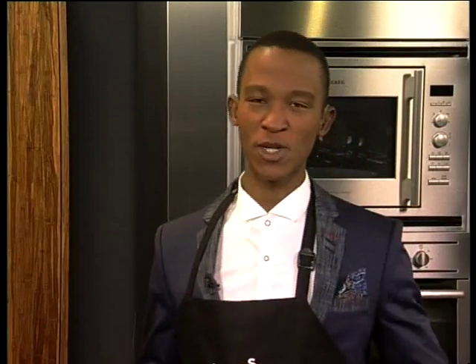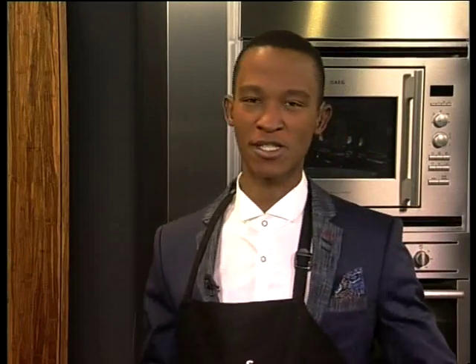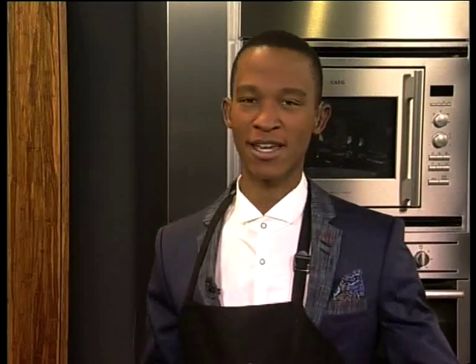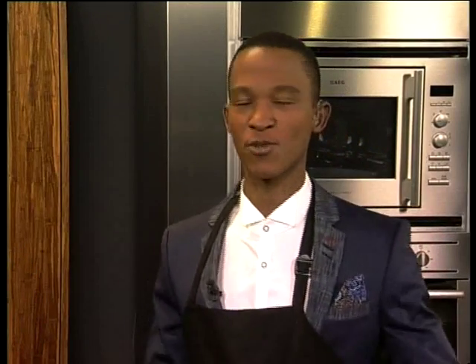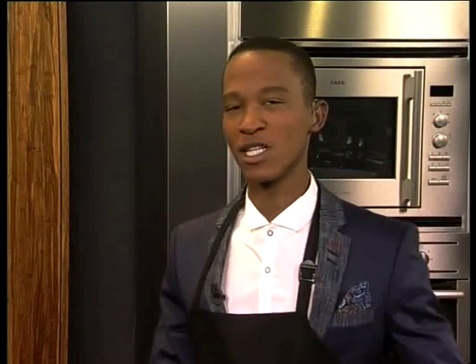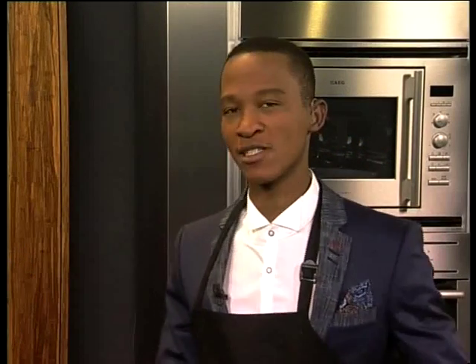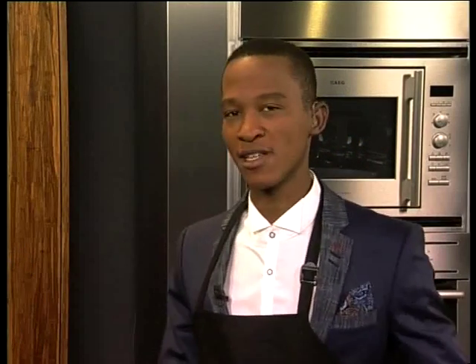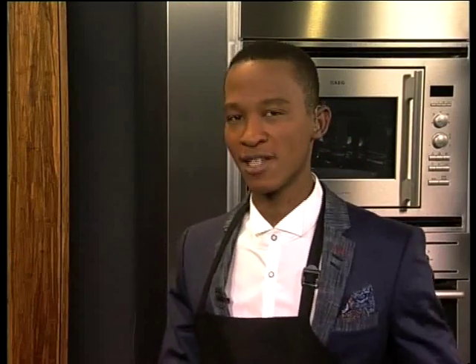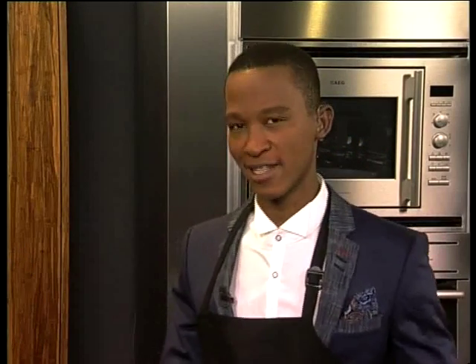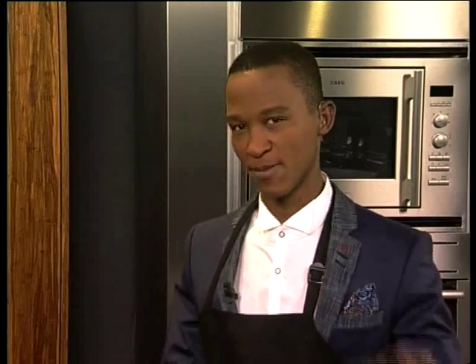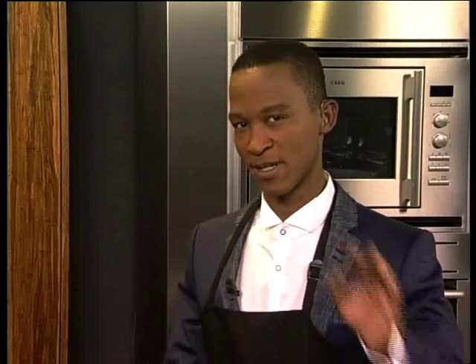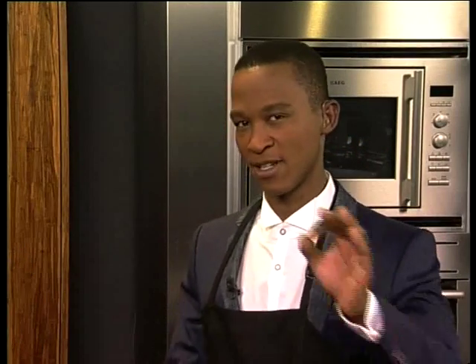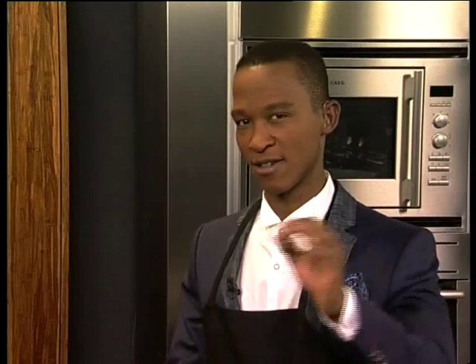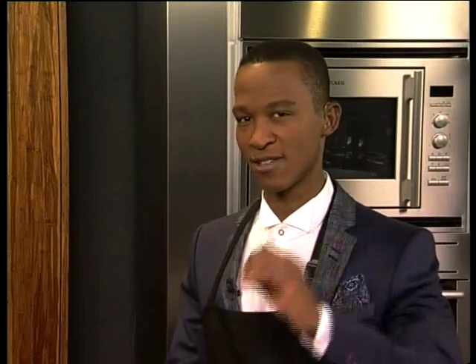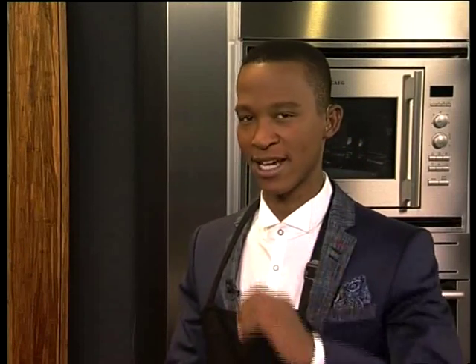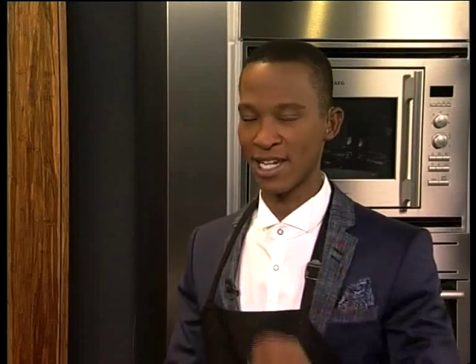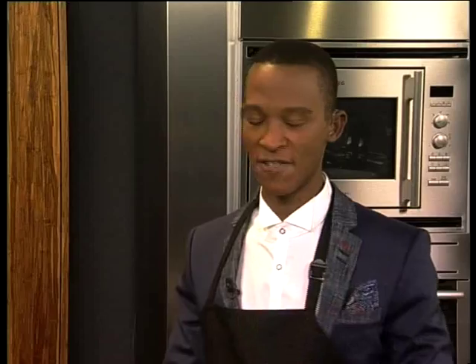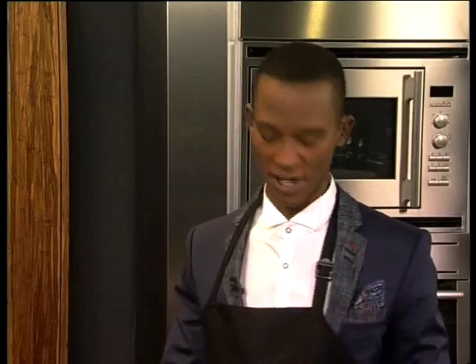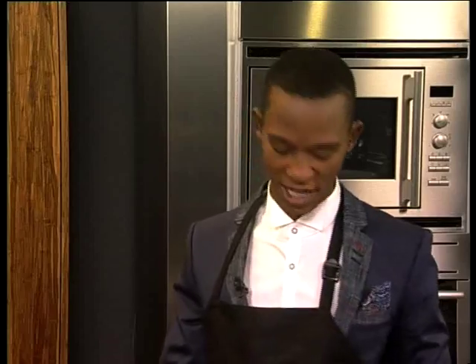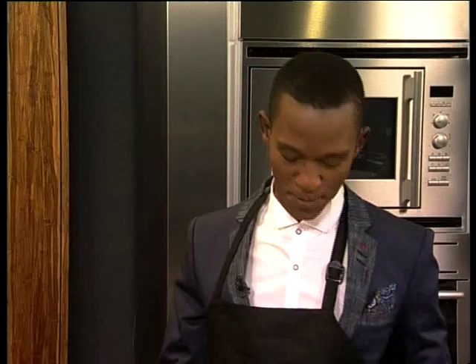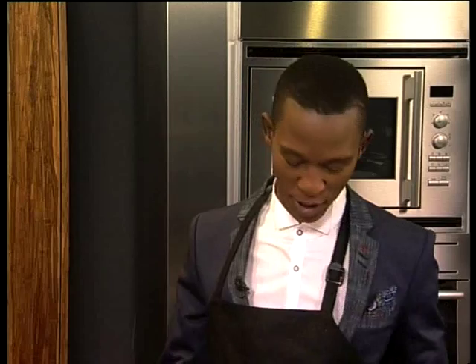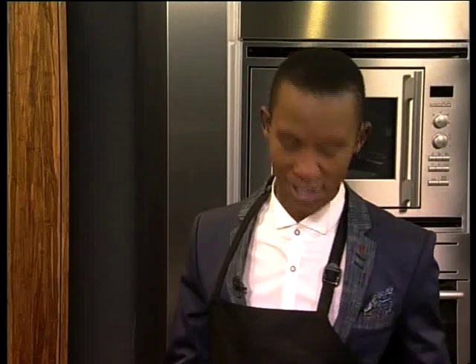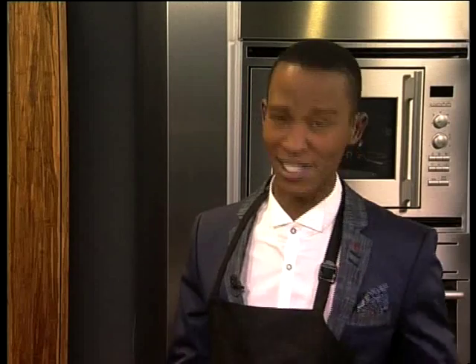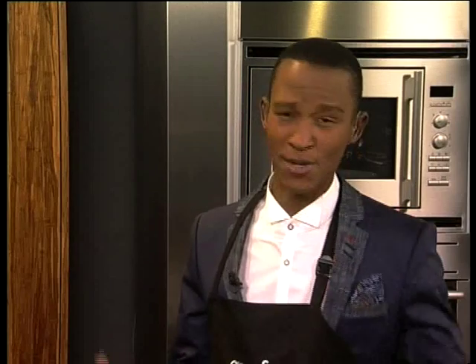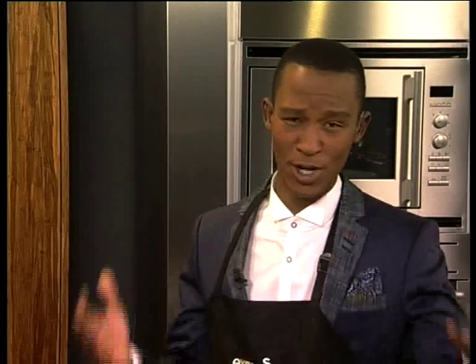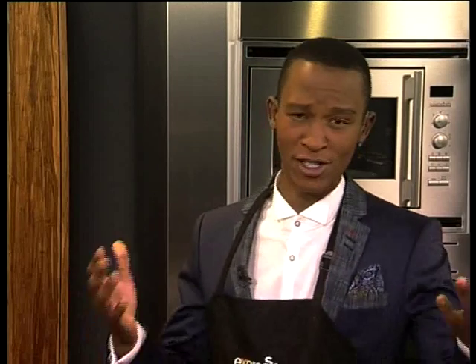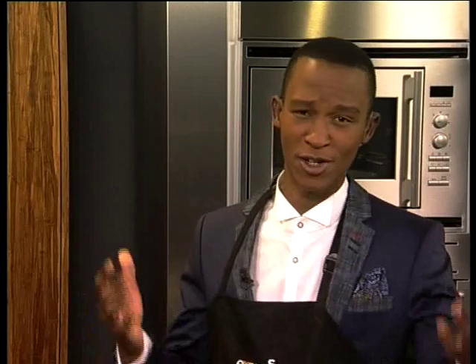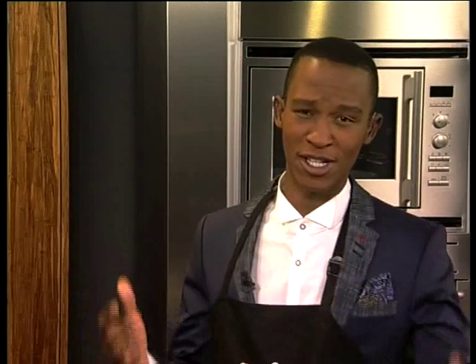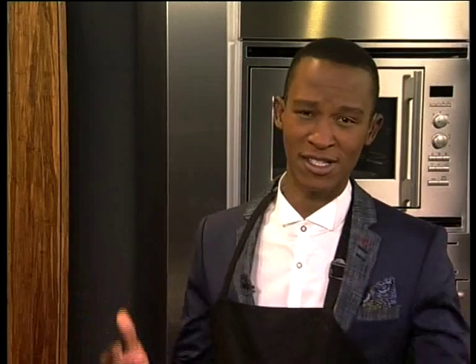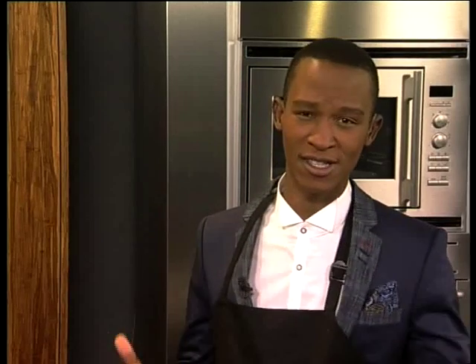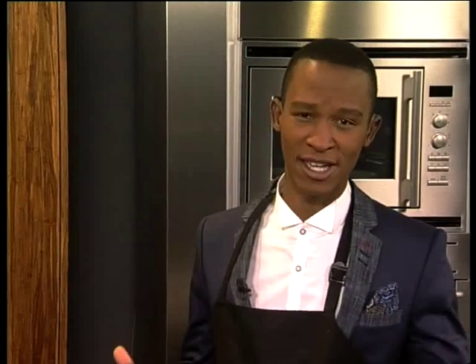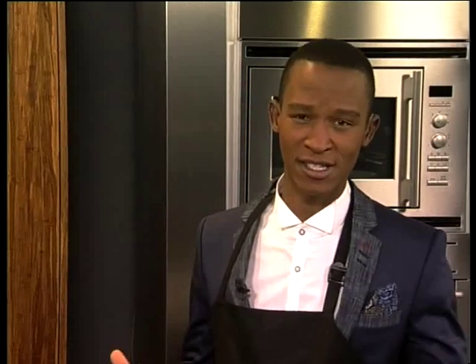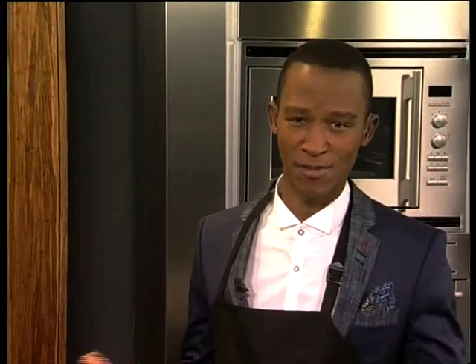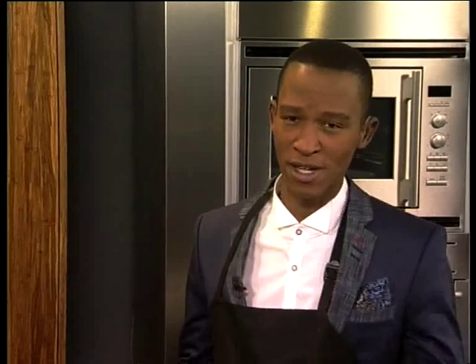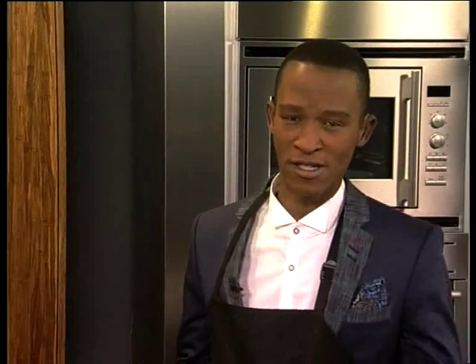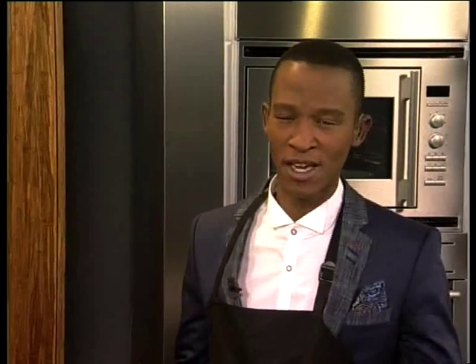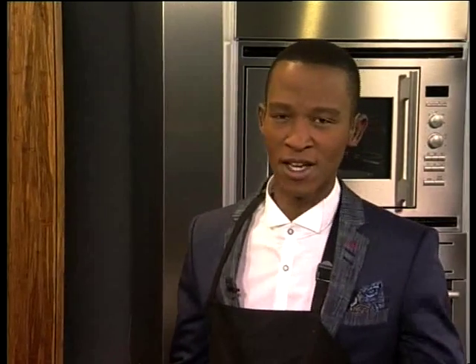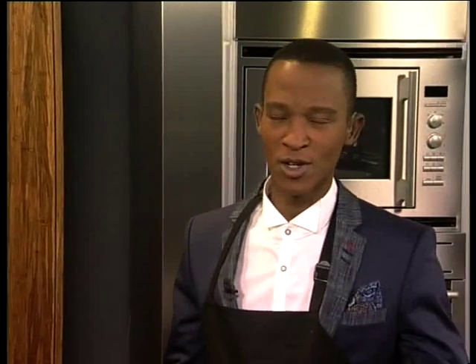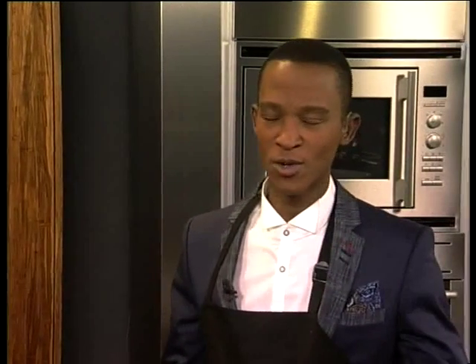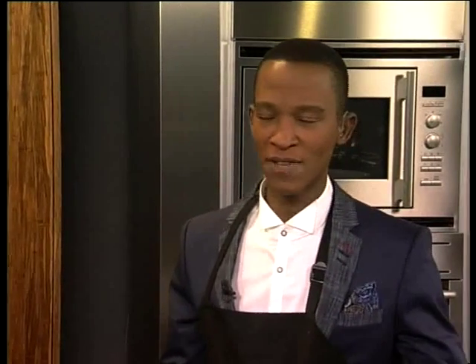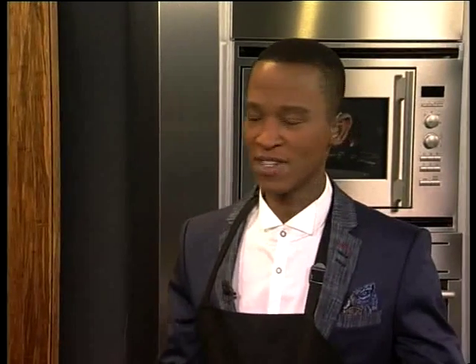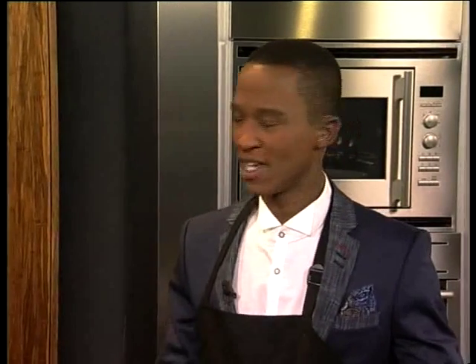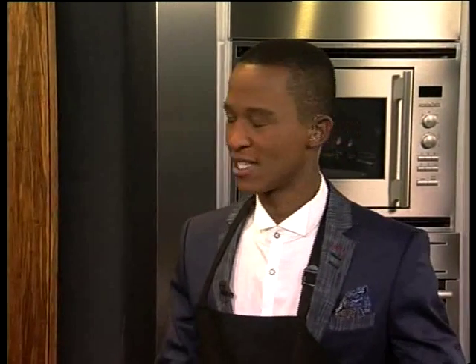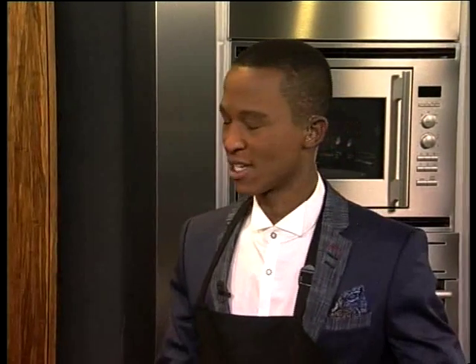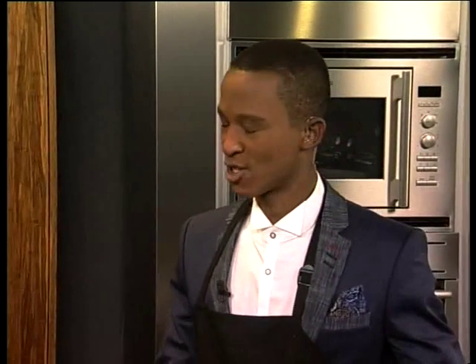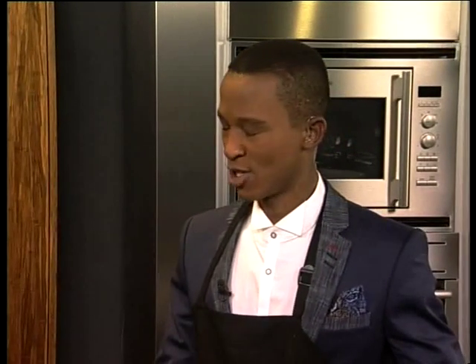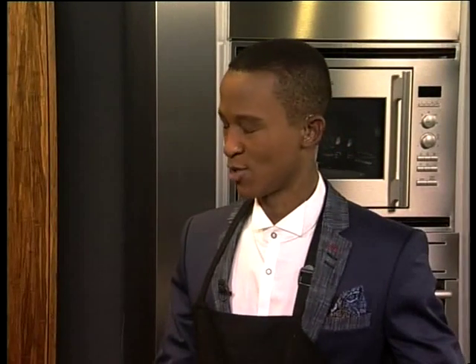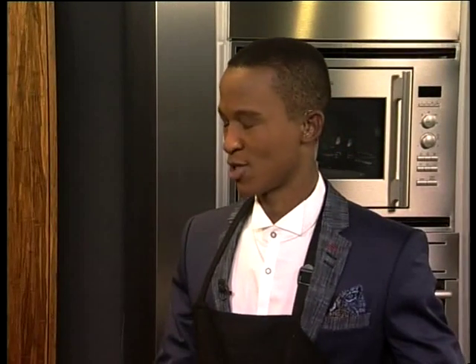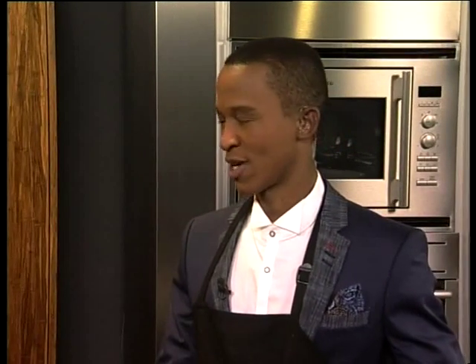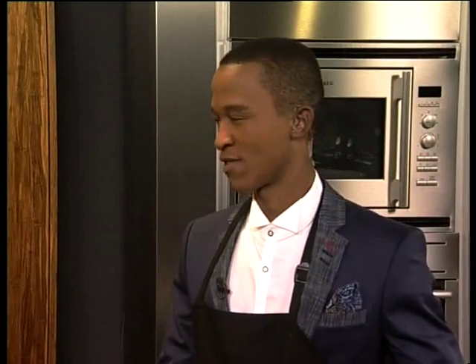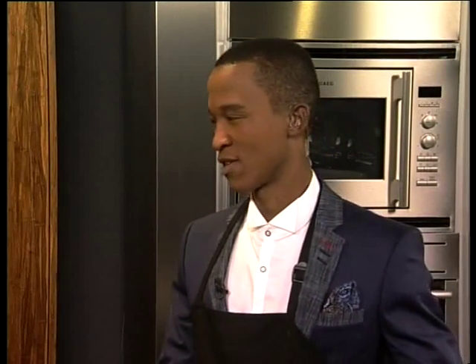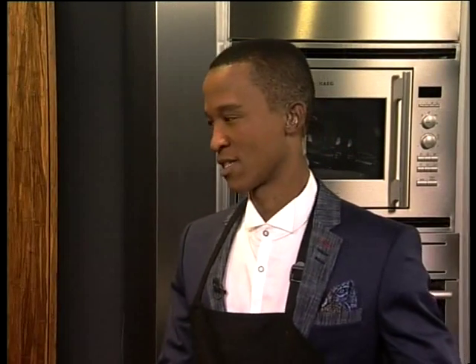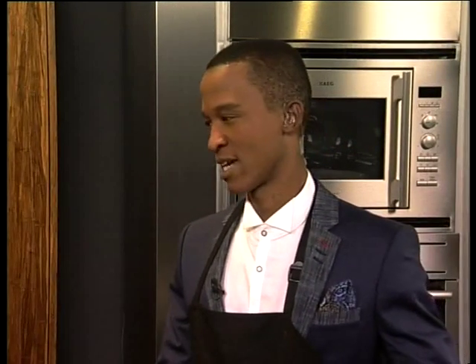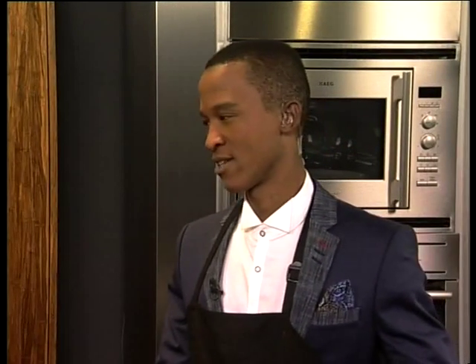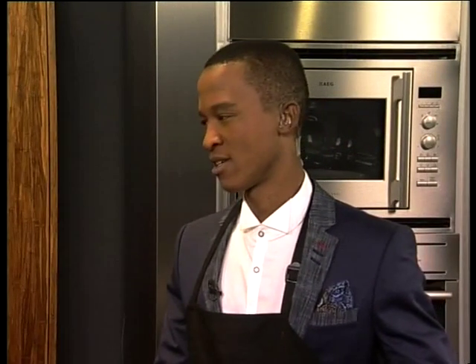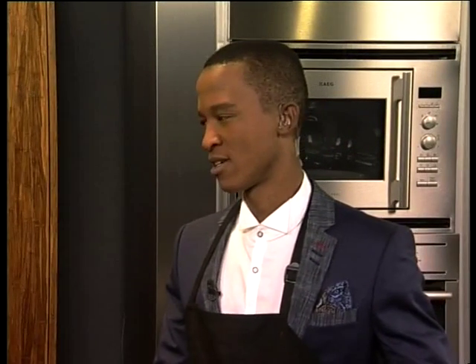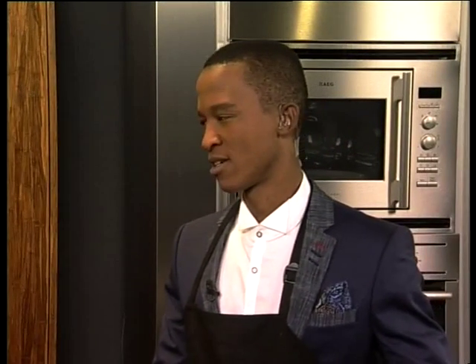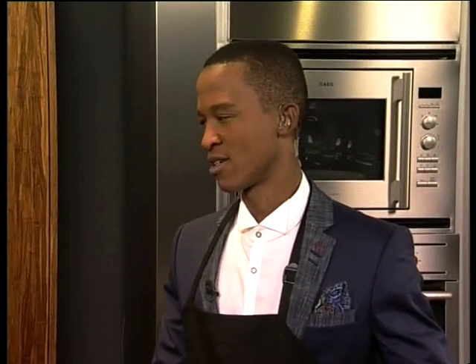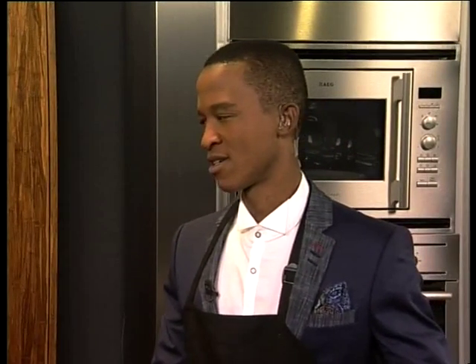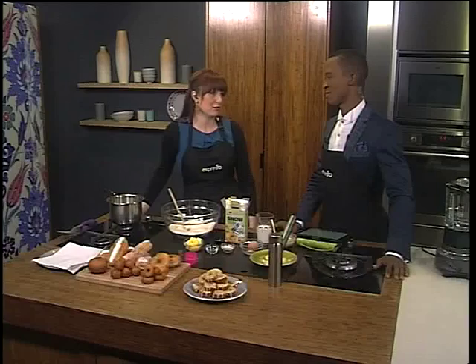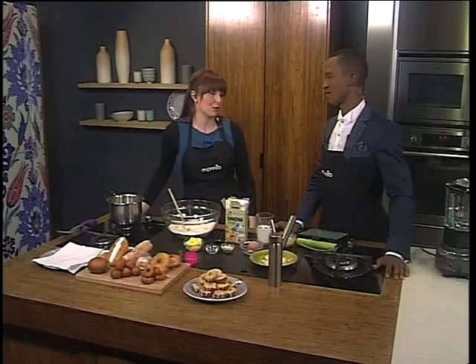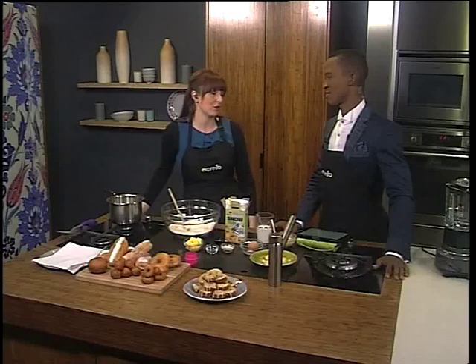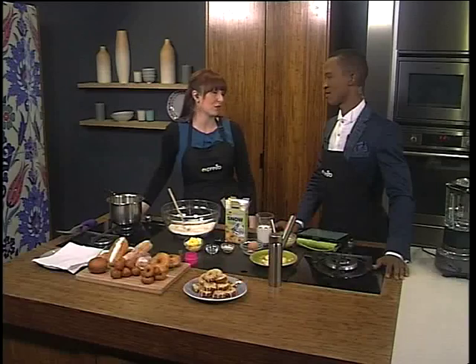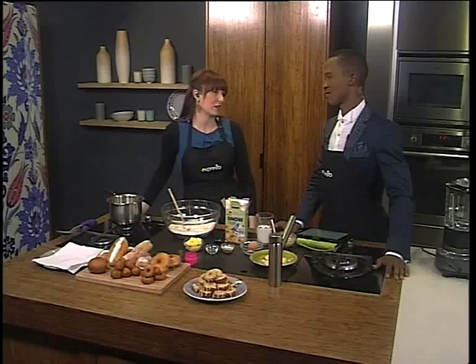So we decided we'd steal a little bit, take a leaf out of their book and celebrate donuts in the kitchen. Because whoever needs an excuse to have donuts, Caitlin? Exactly. I love the way you think.